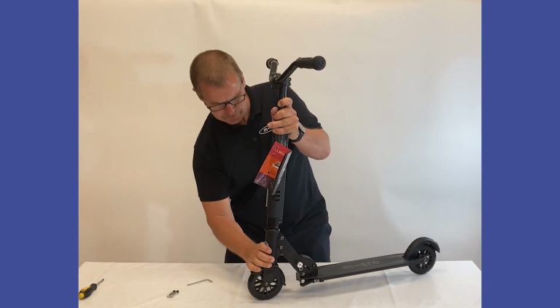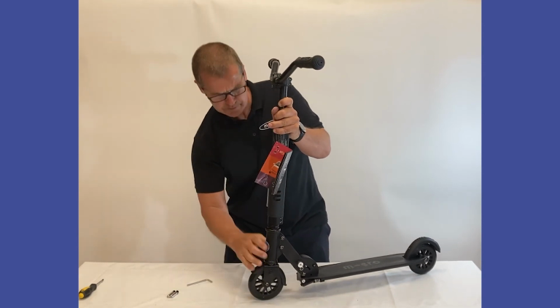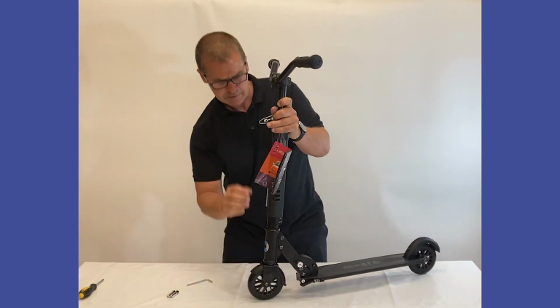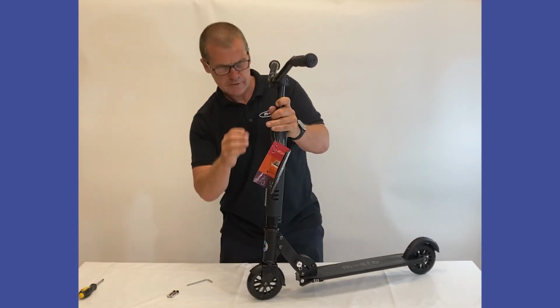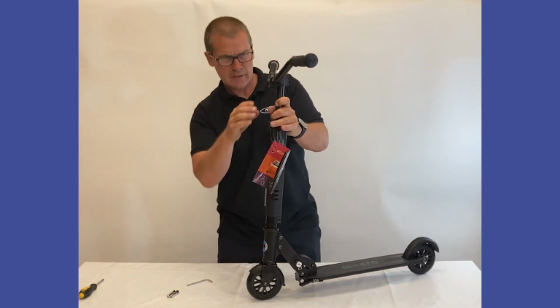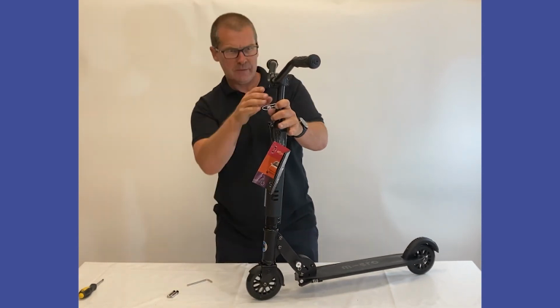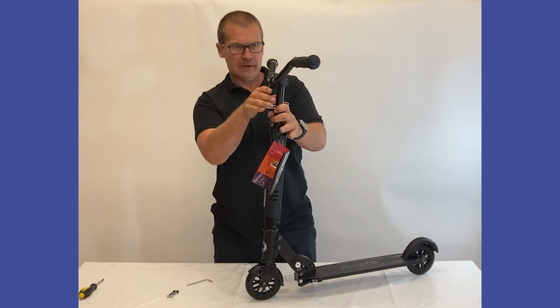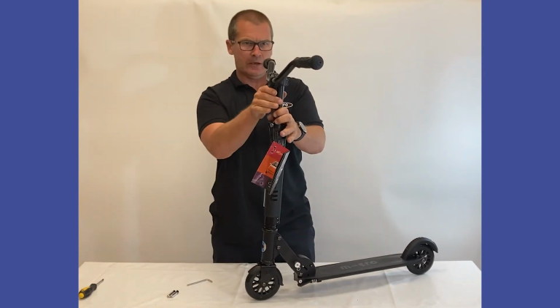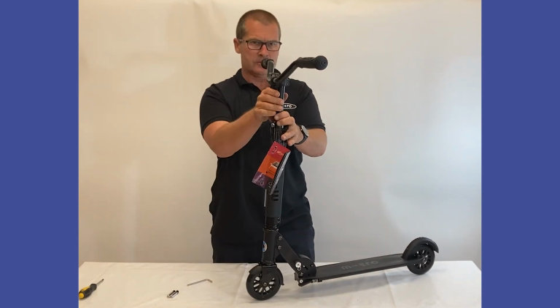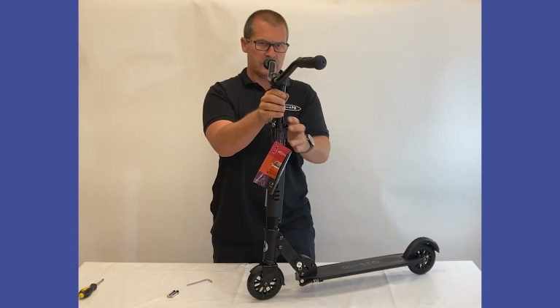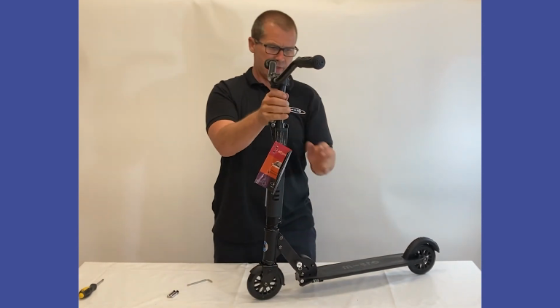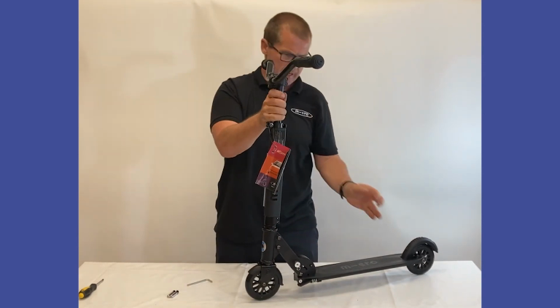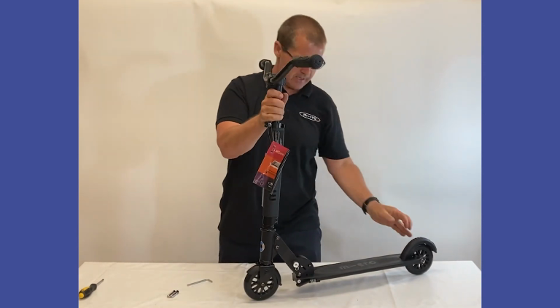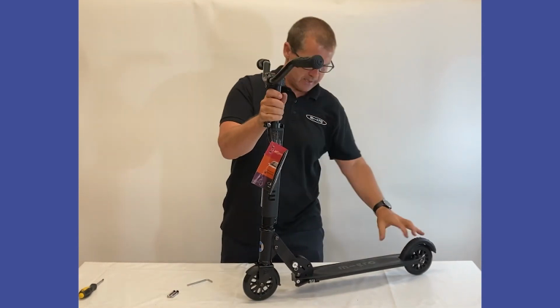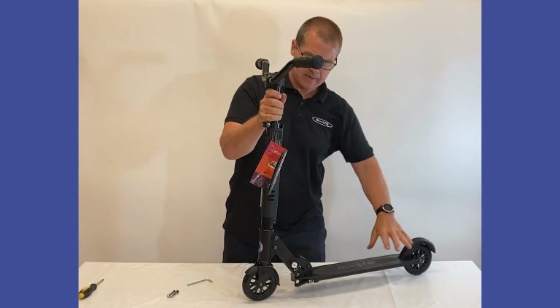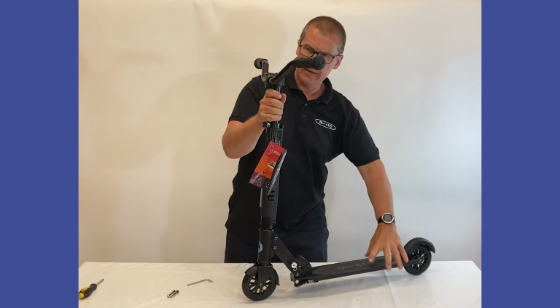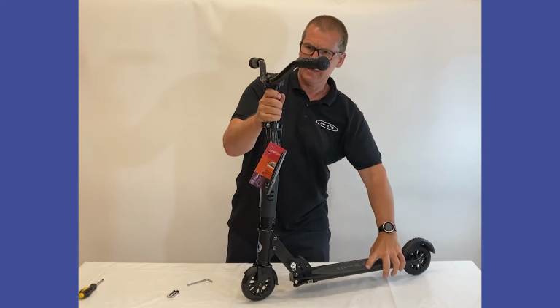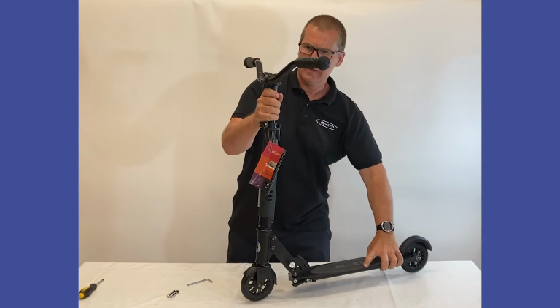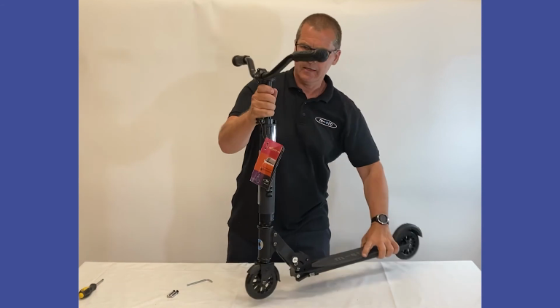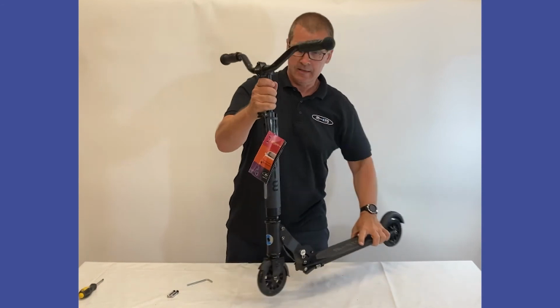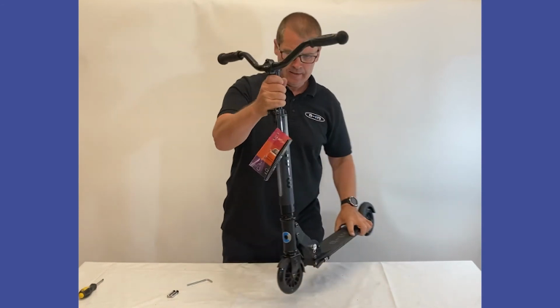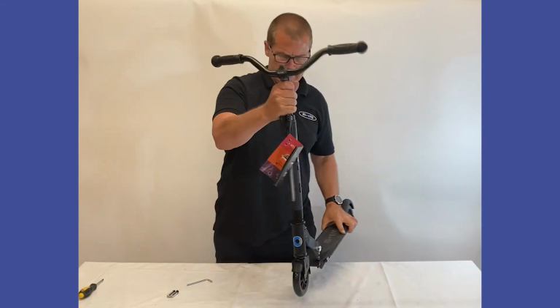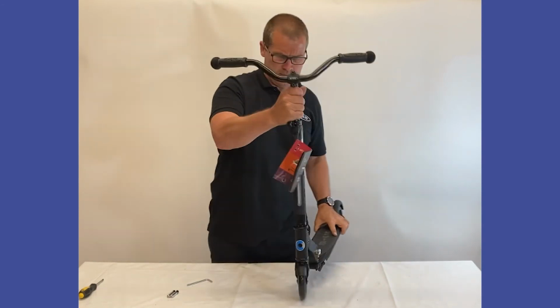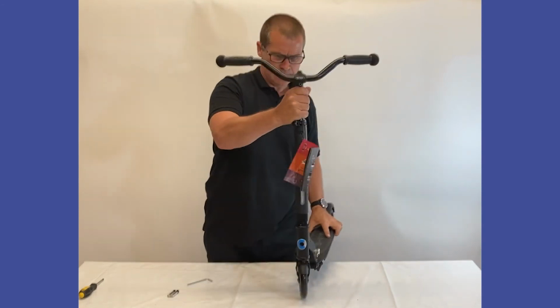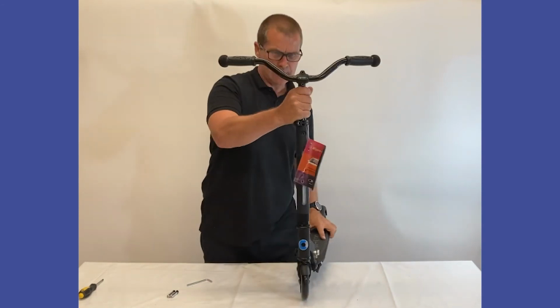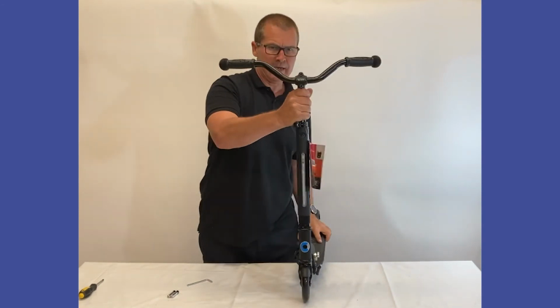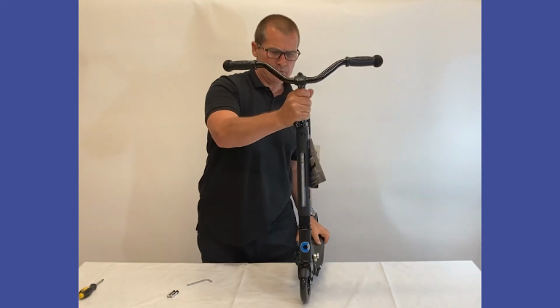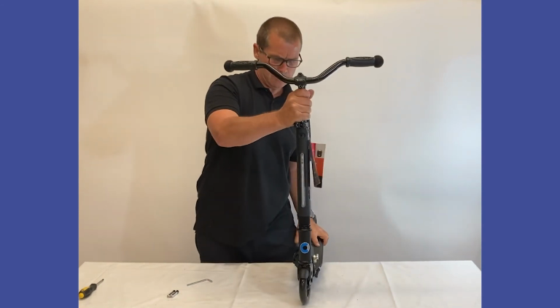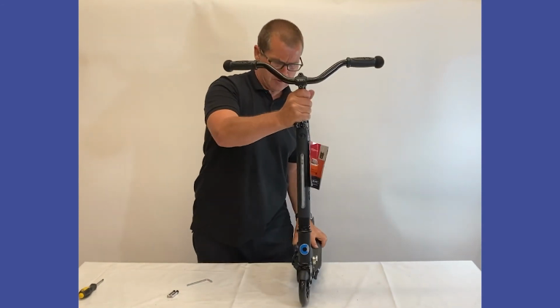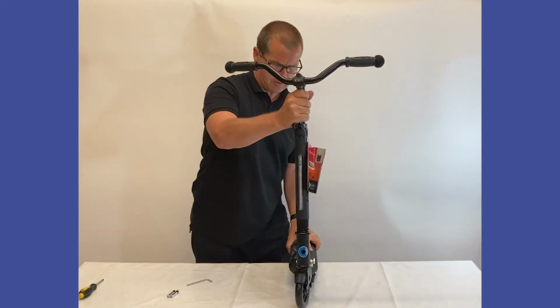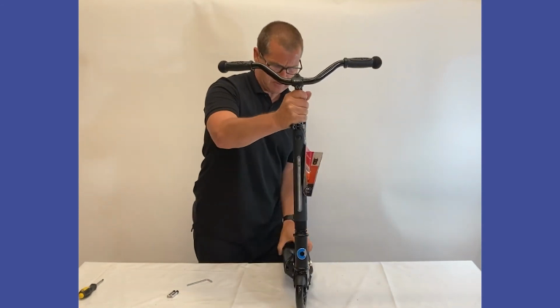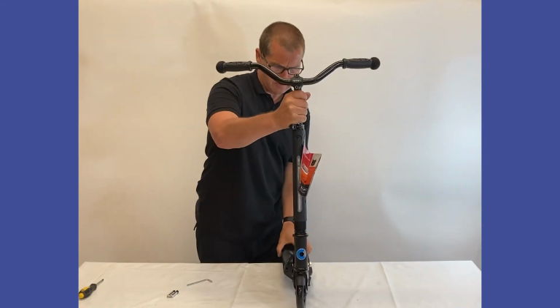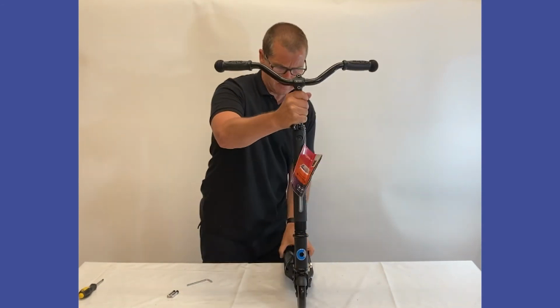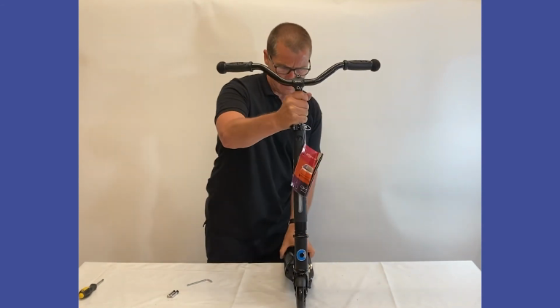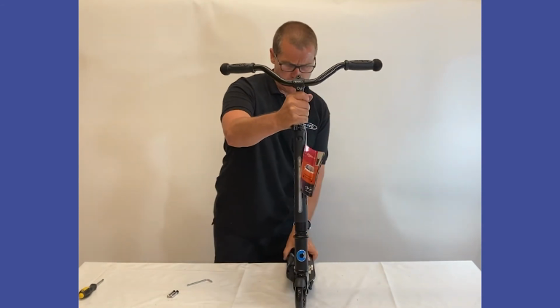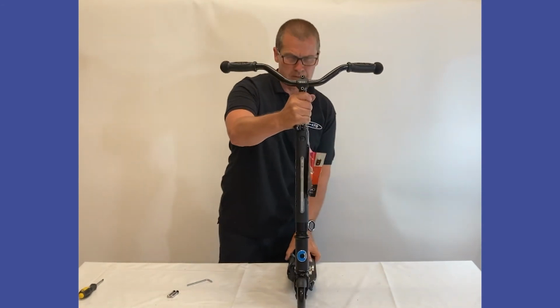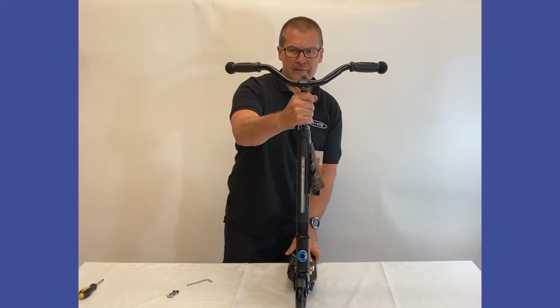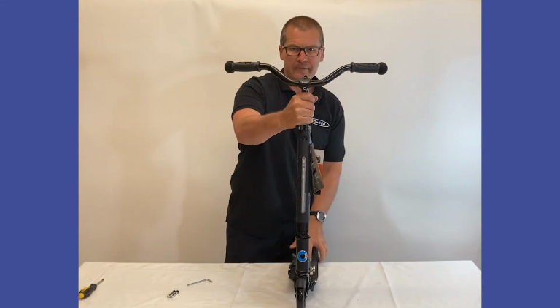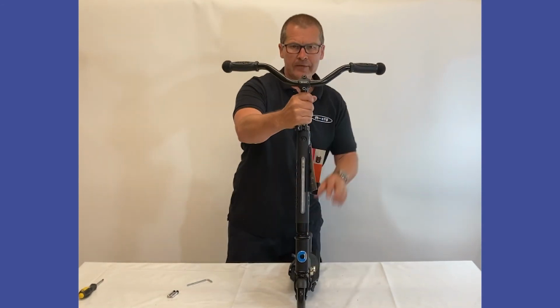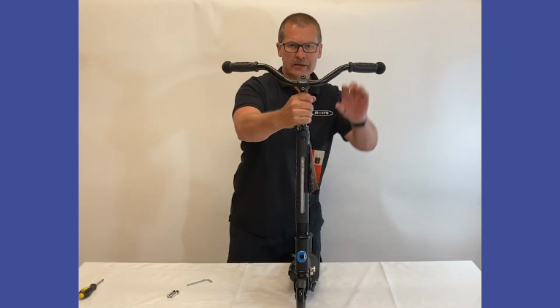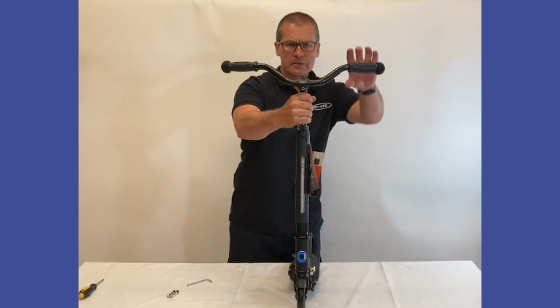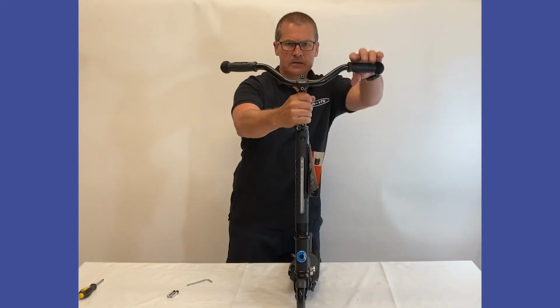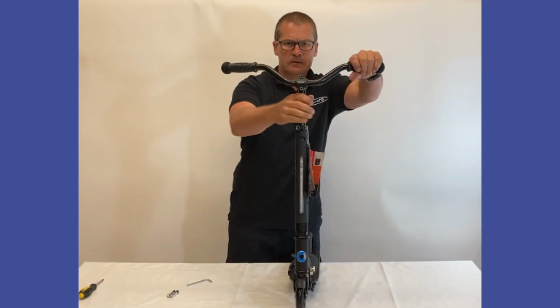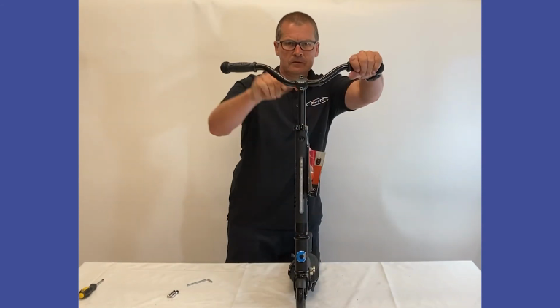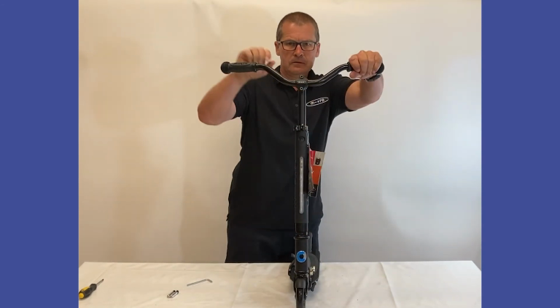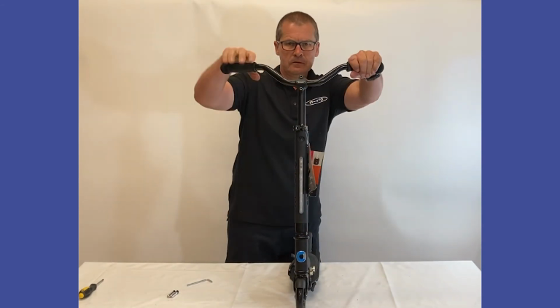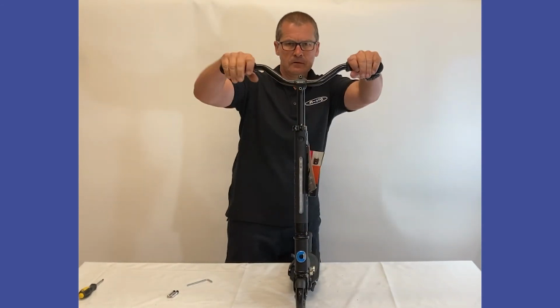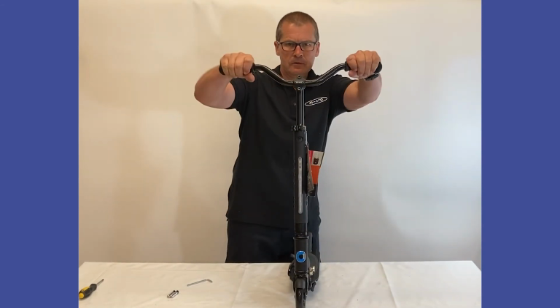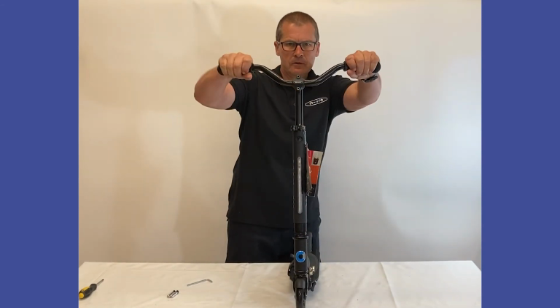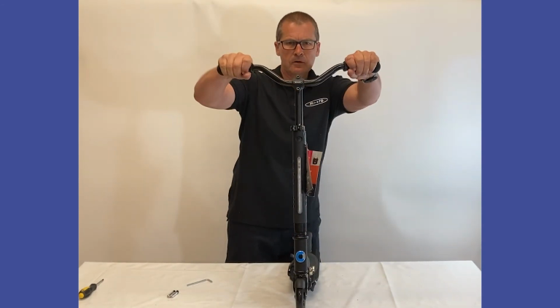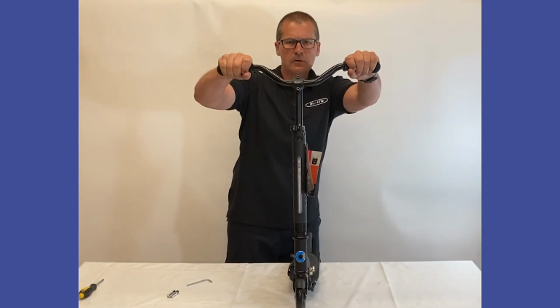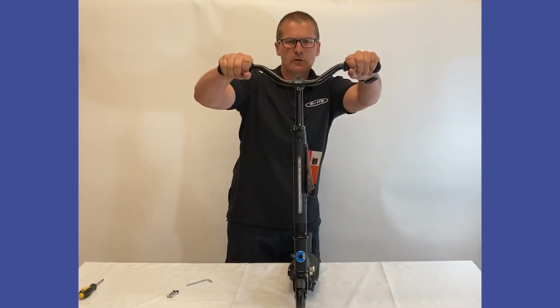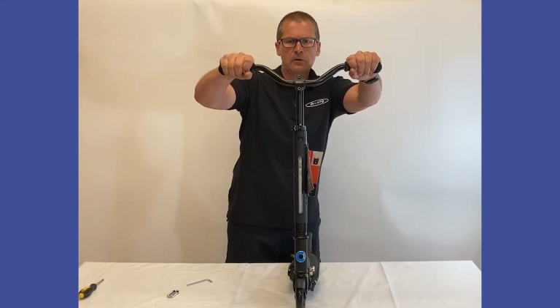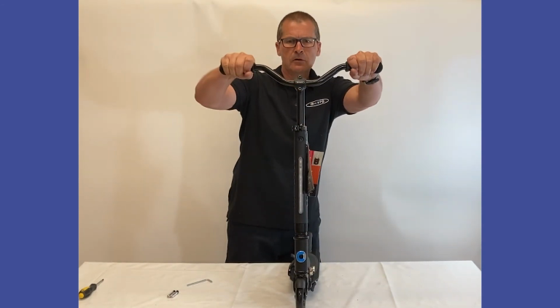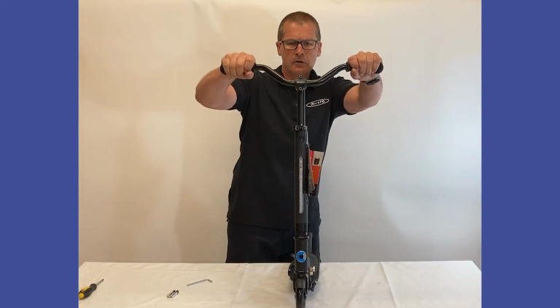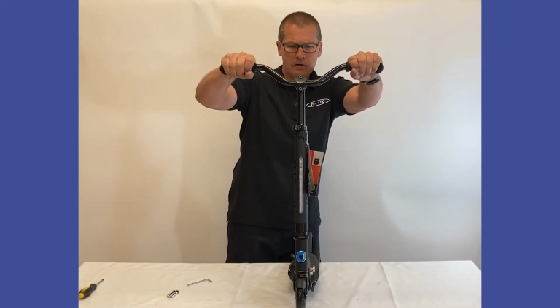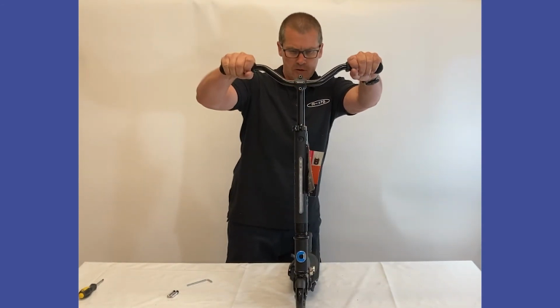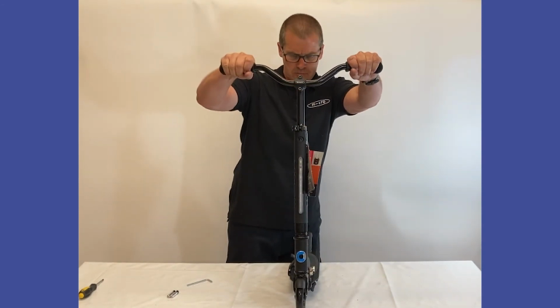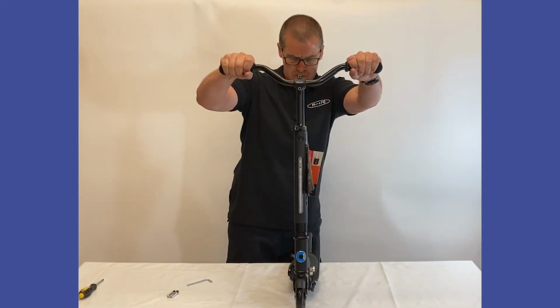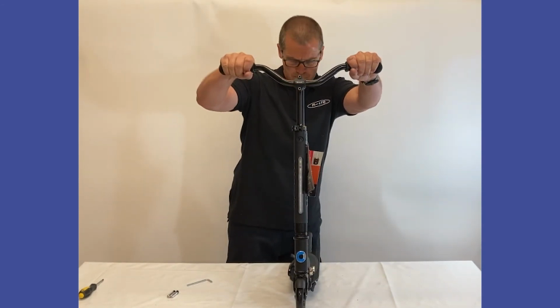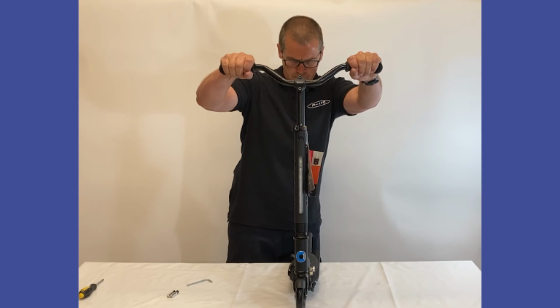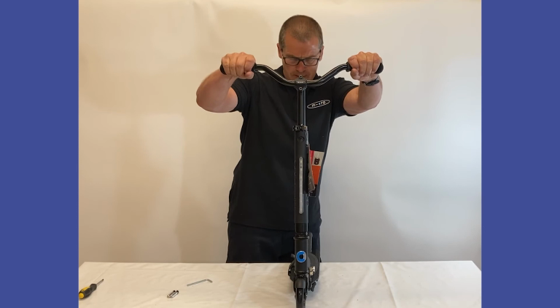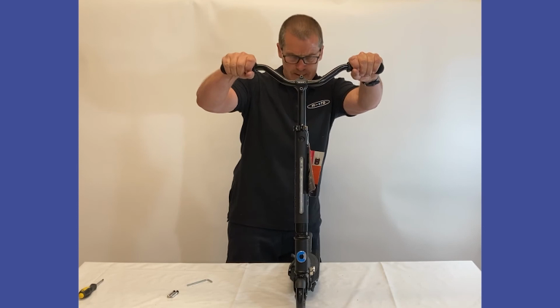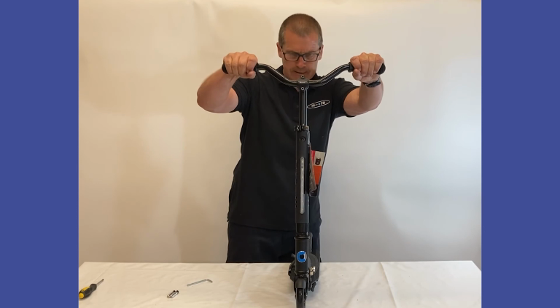So there we go — that is the handlebar fixed on the Sprite LED.